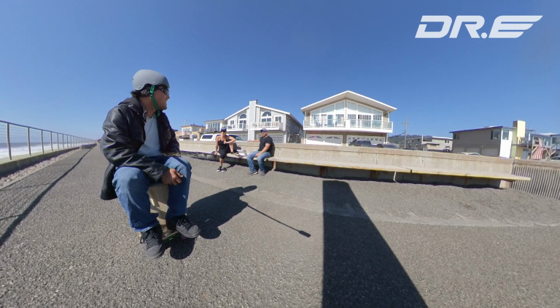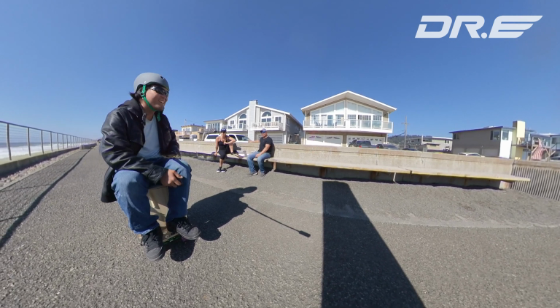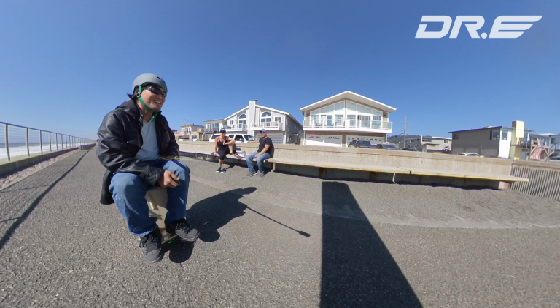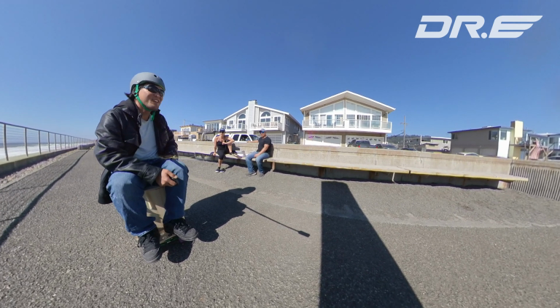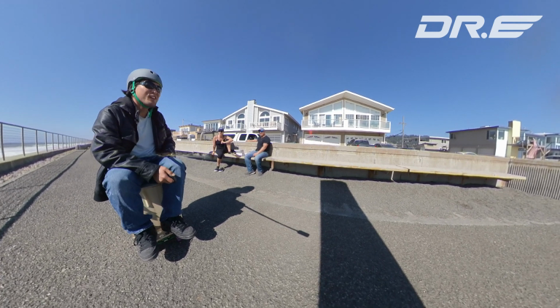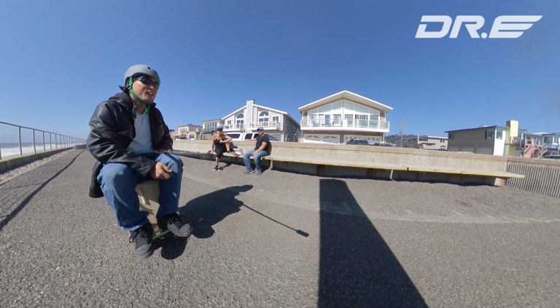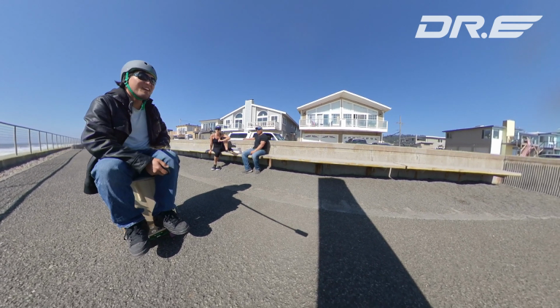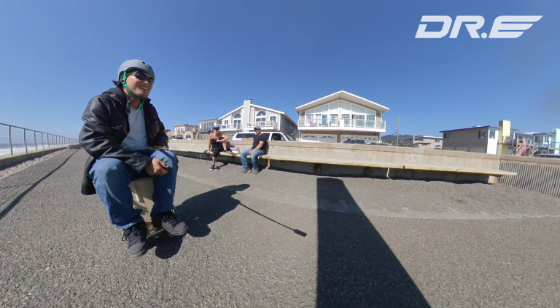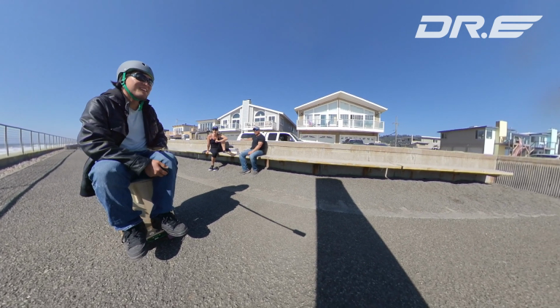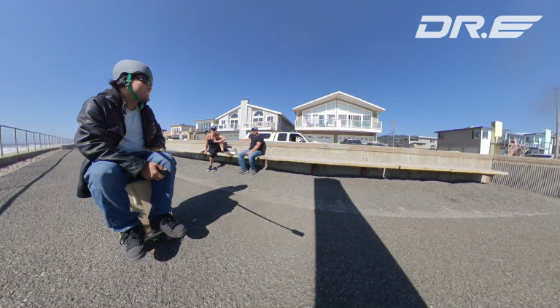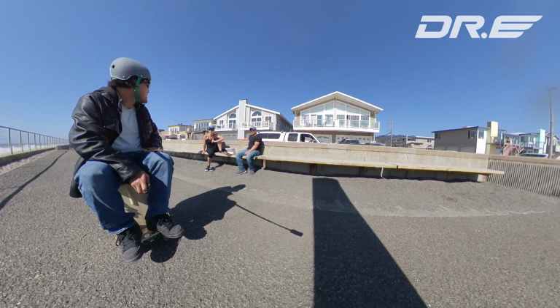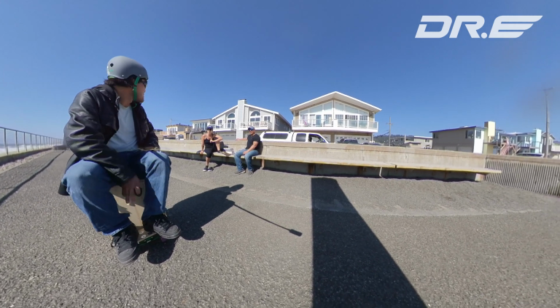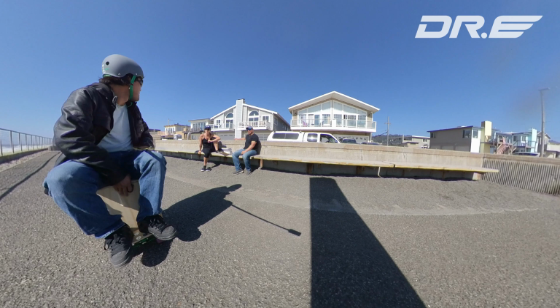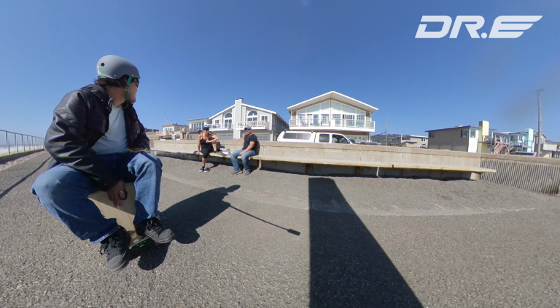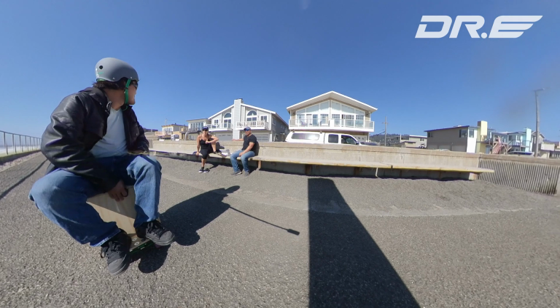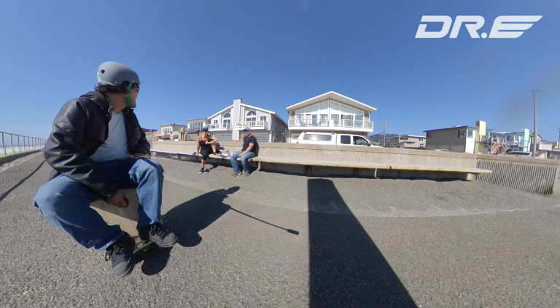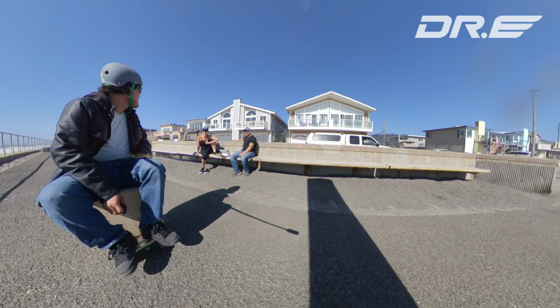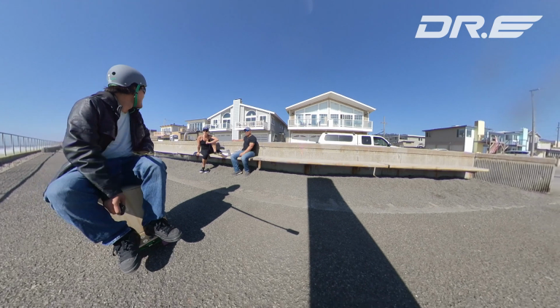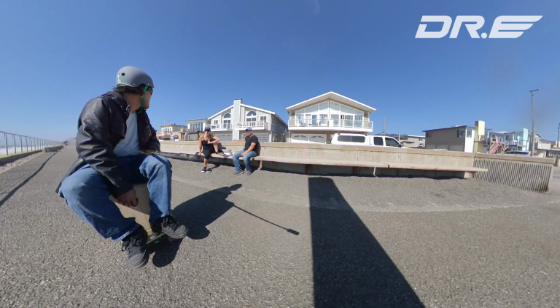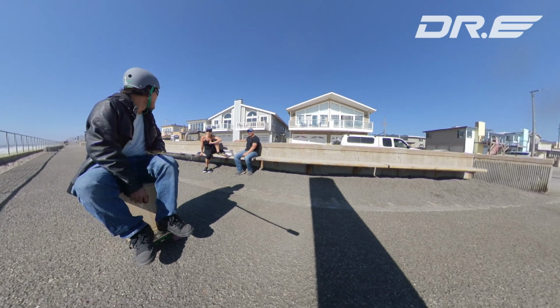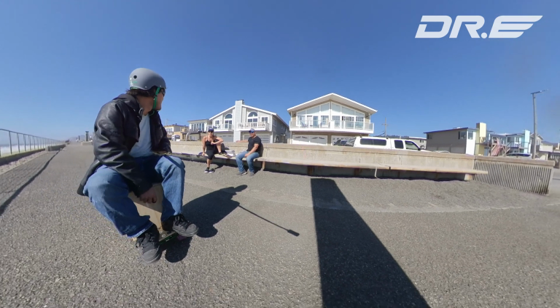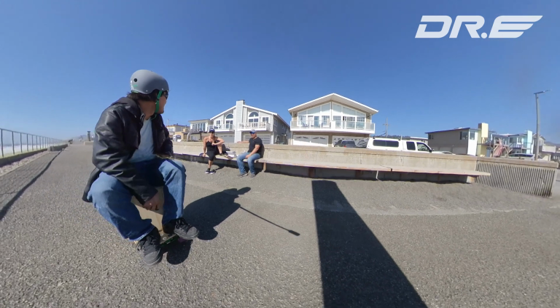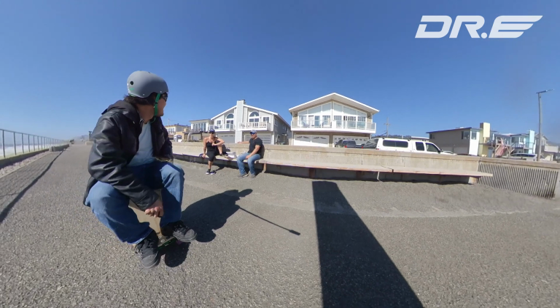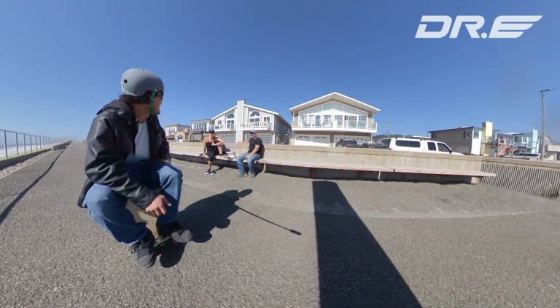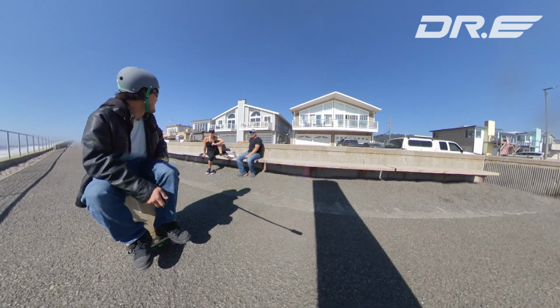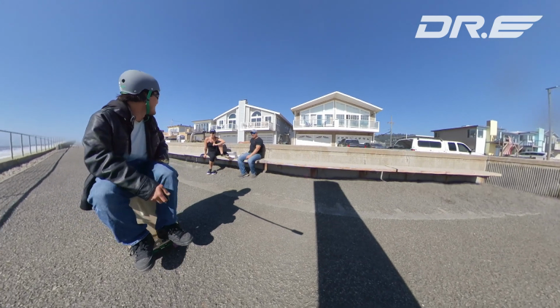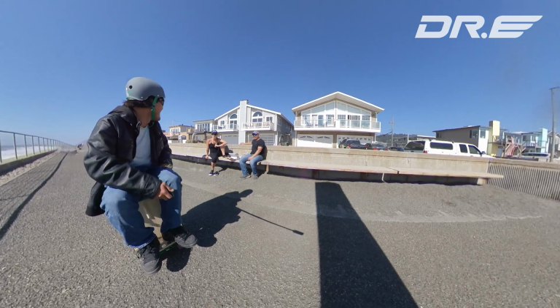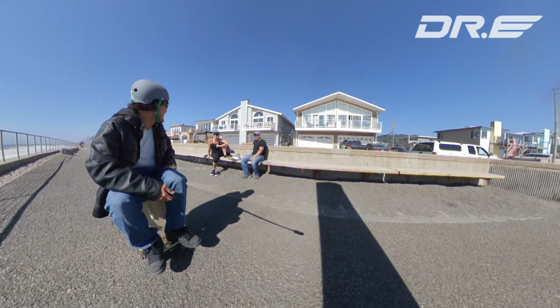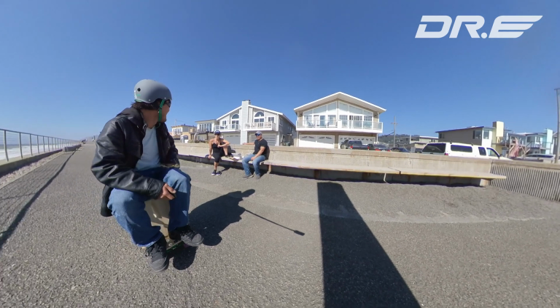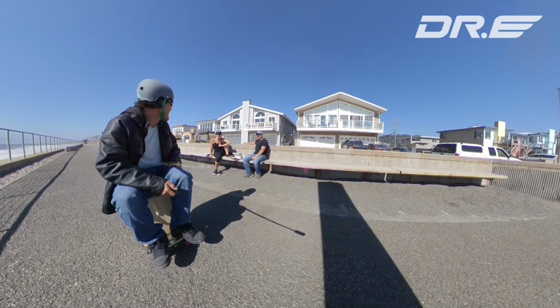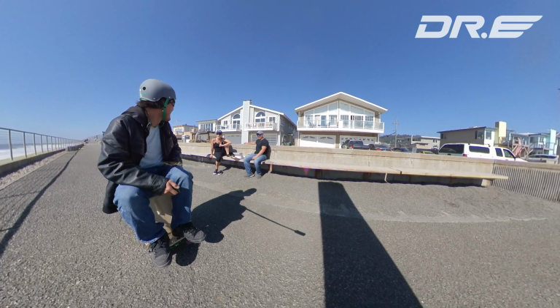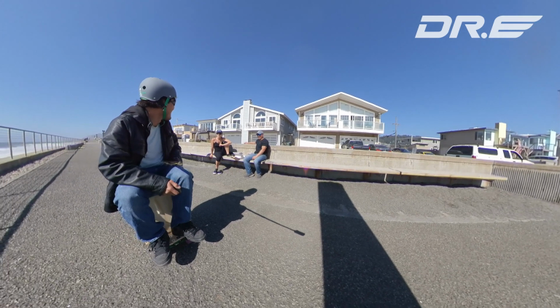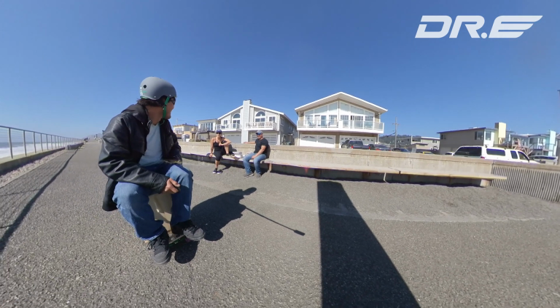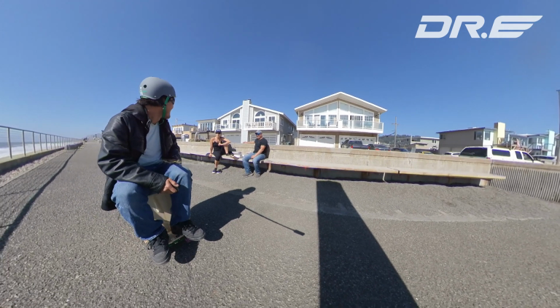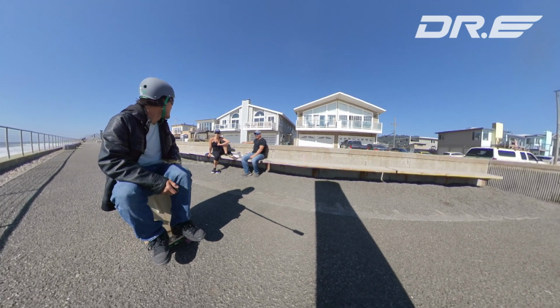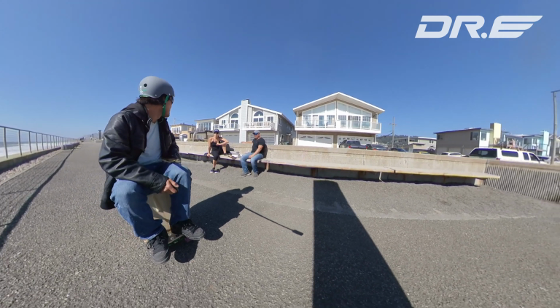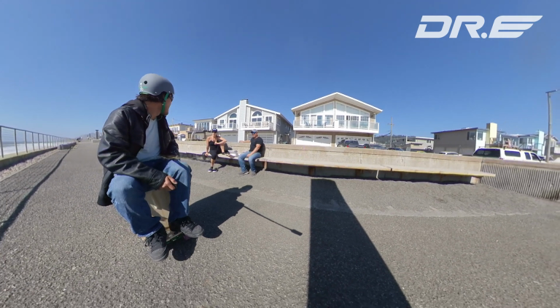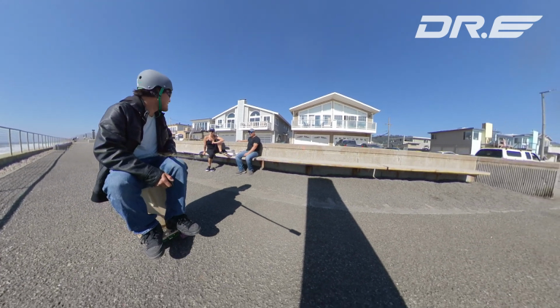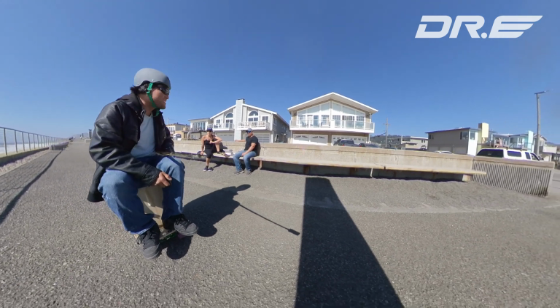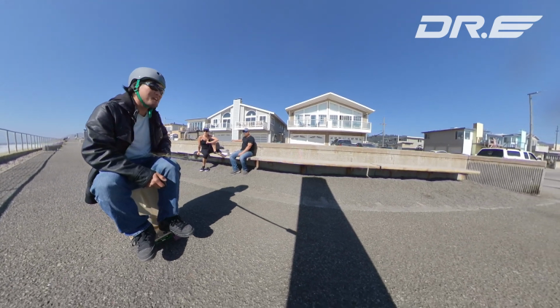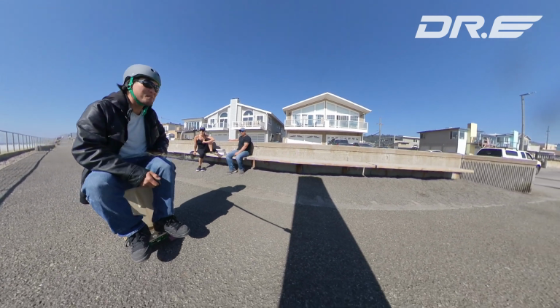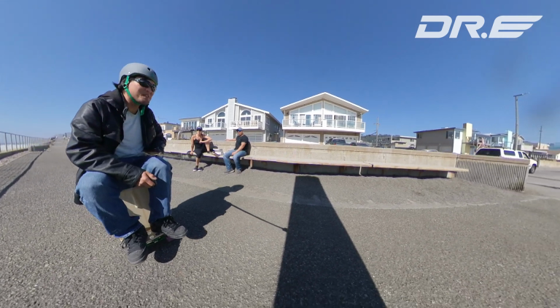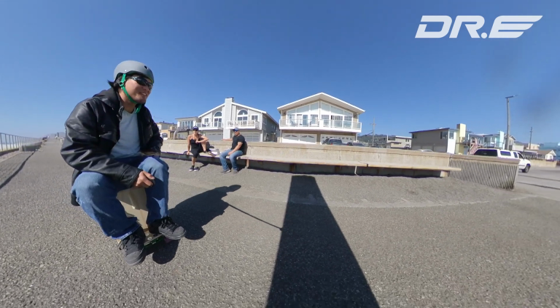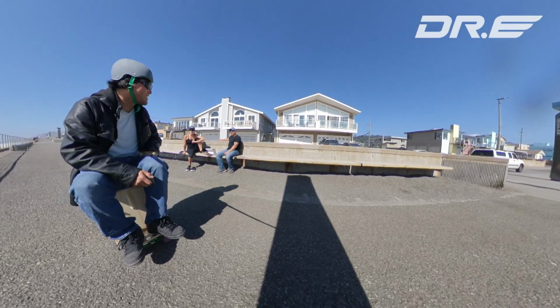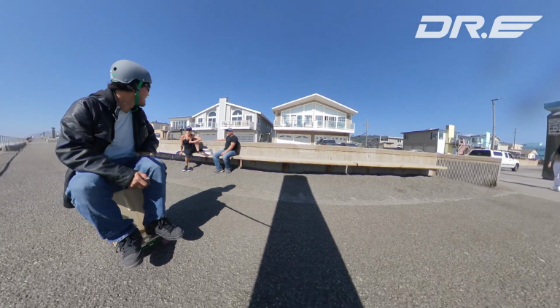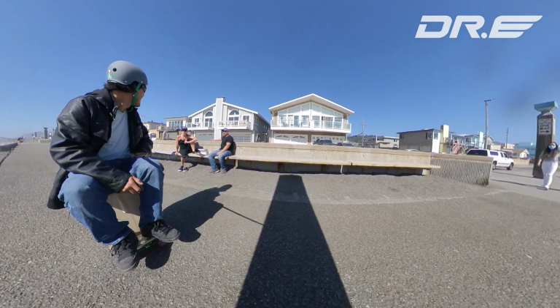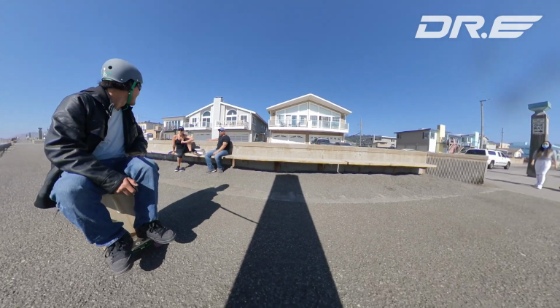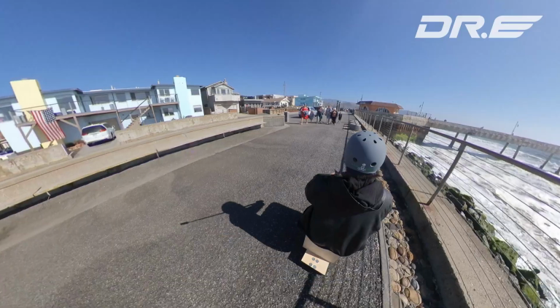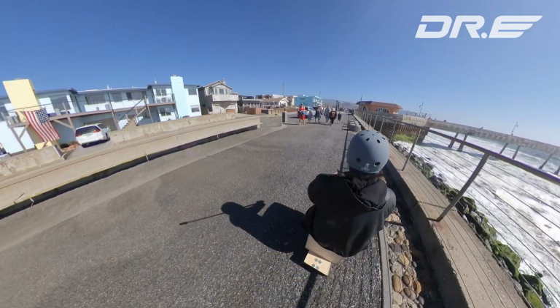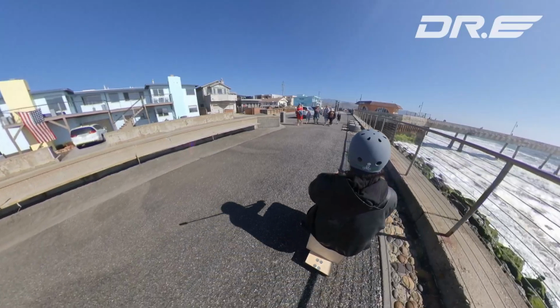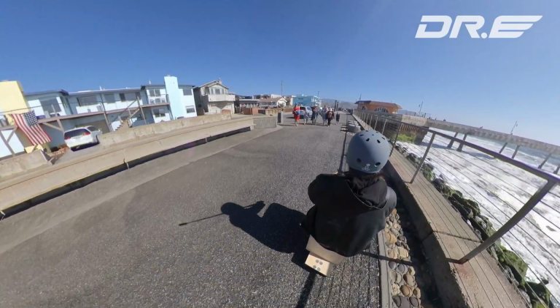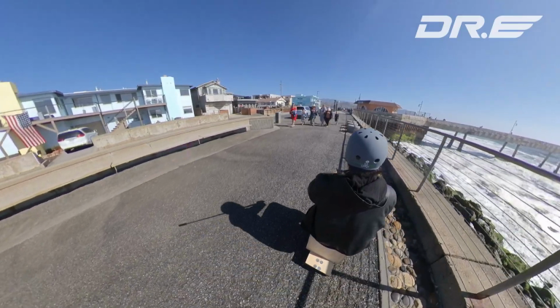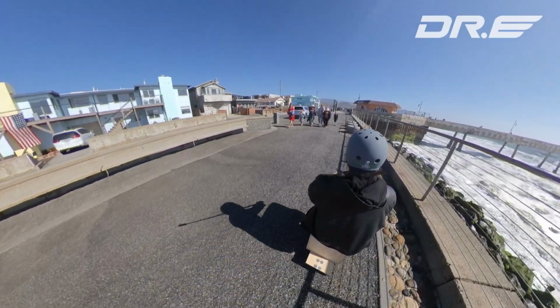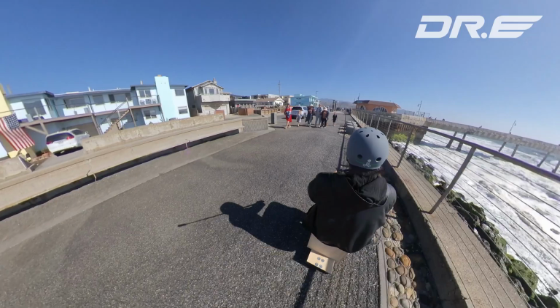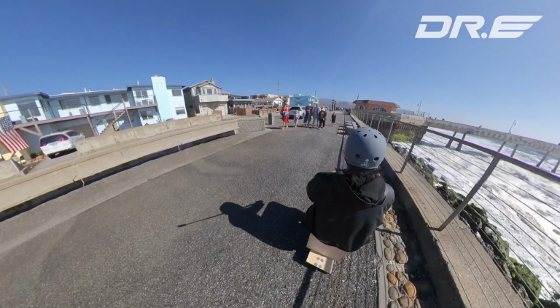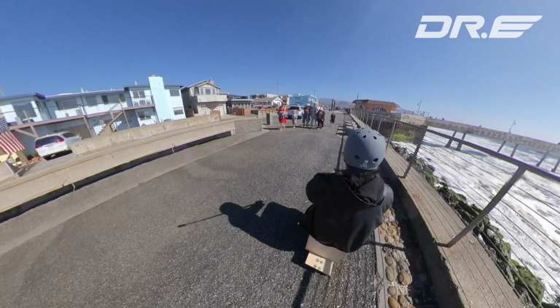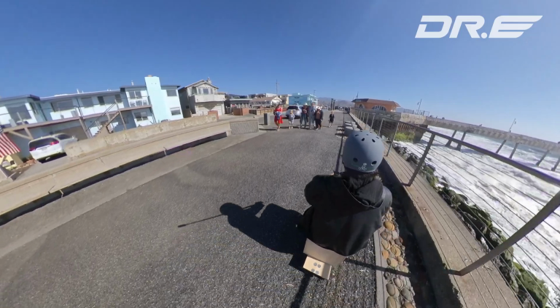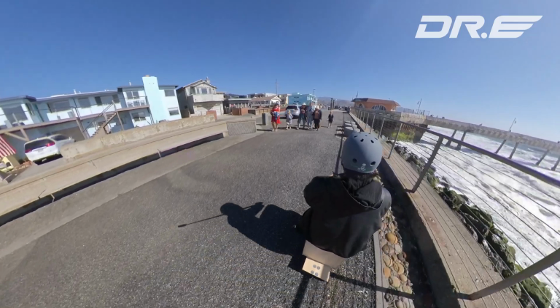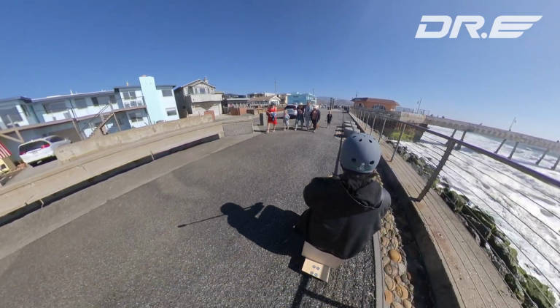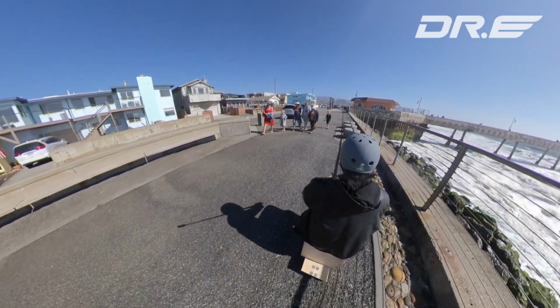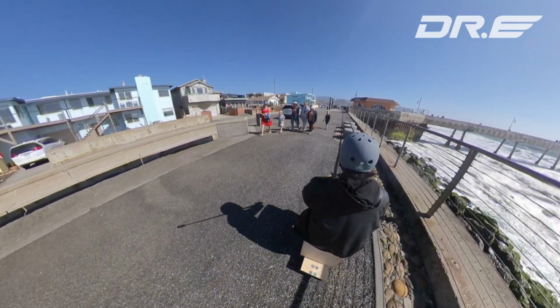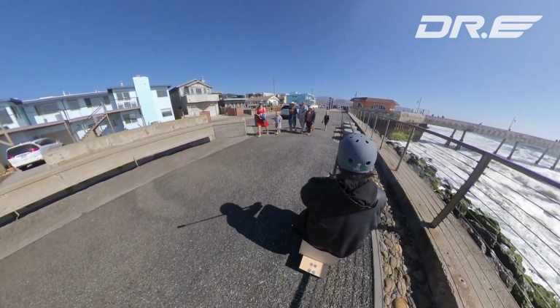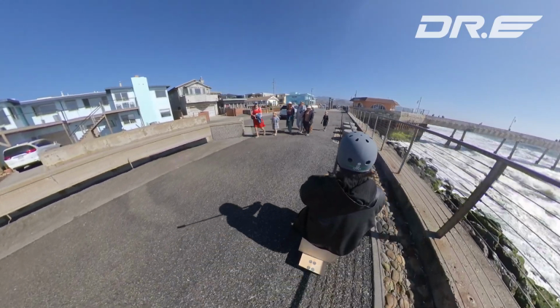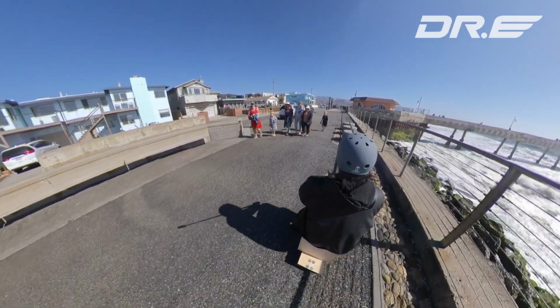You should definitely do that. This is a prototype, but it's a box skateboard. Yeah, it's cool — sounds good.